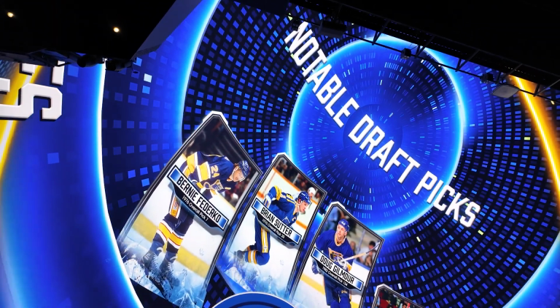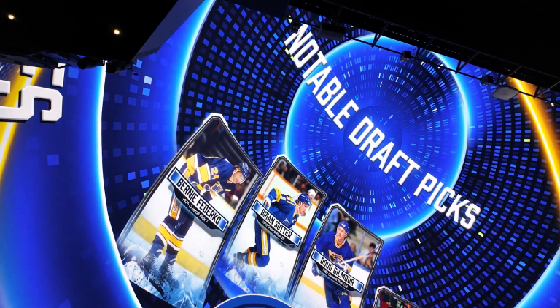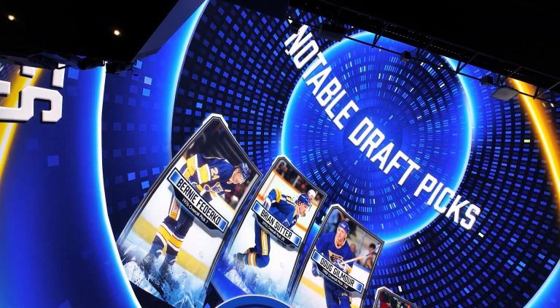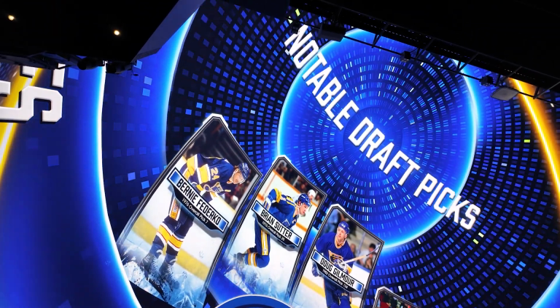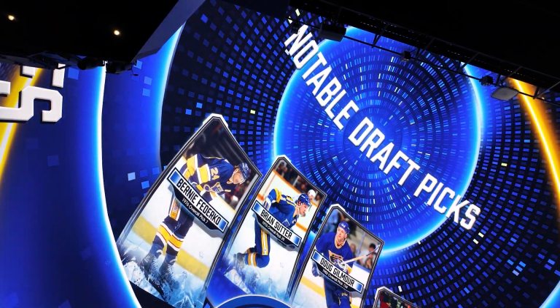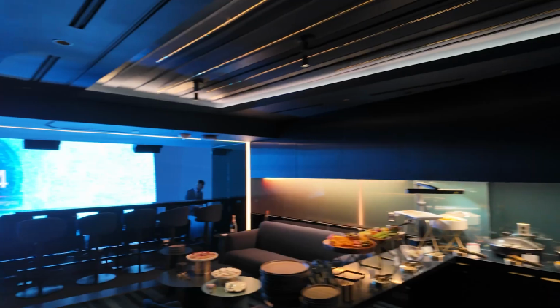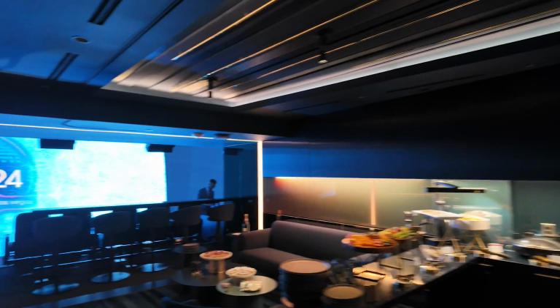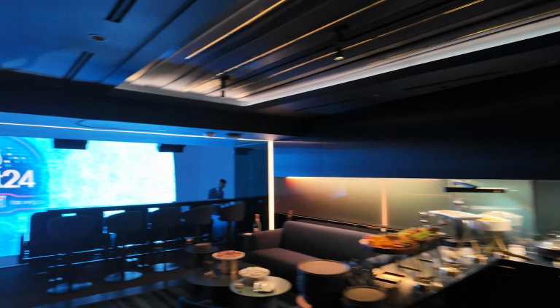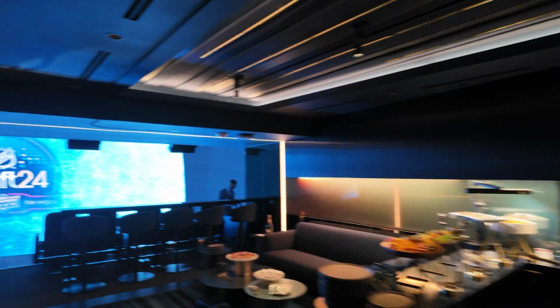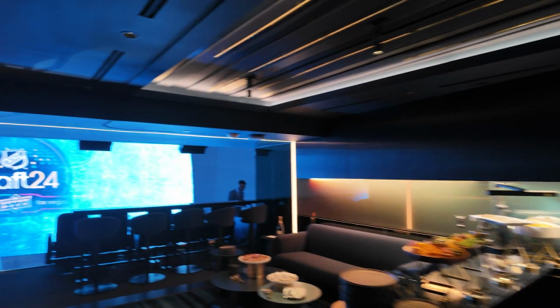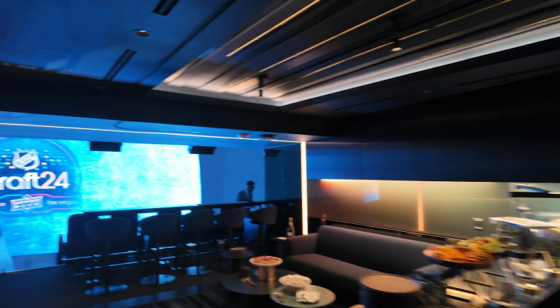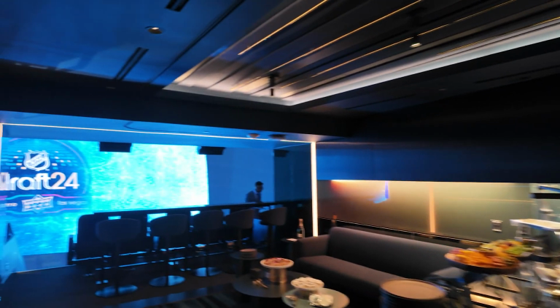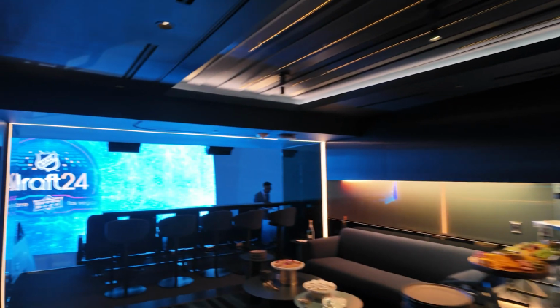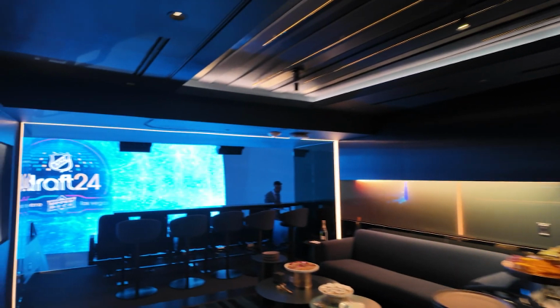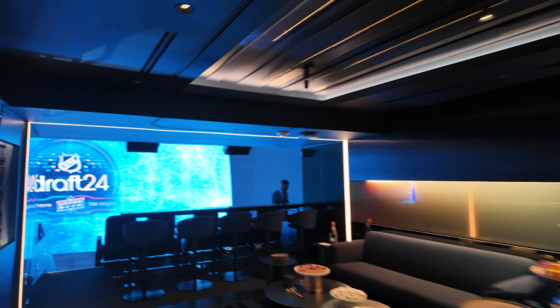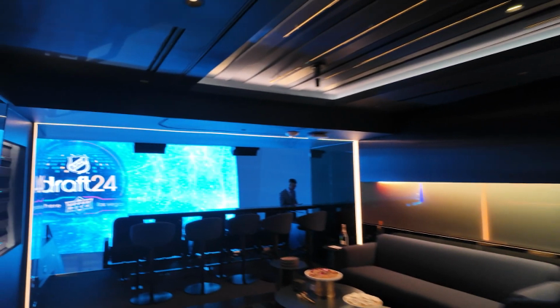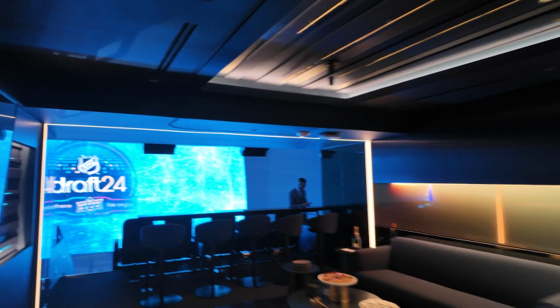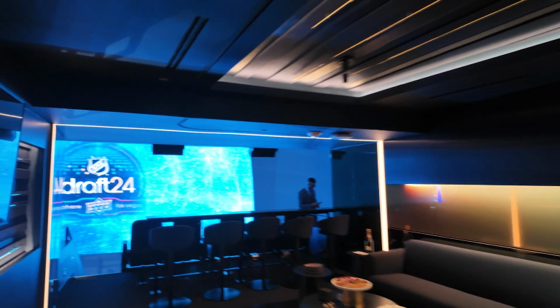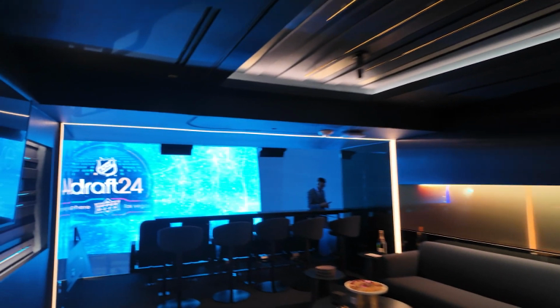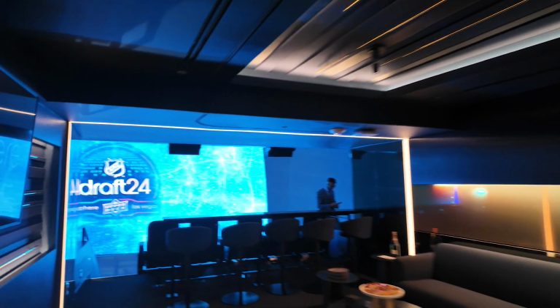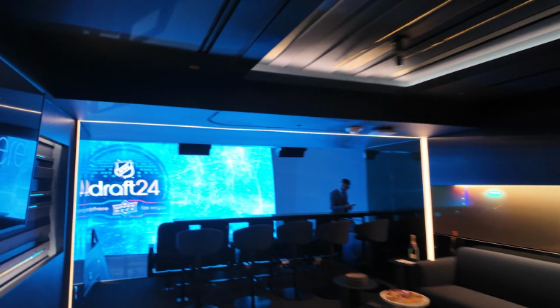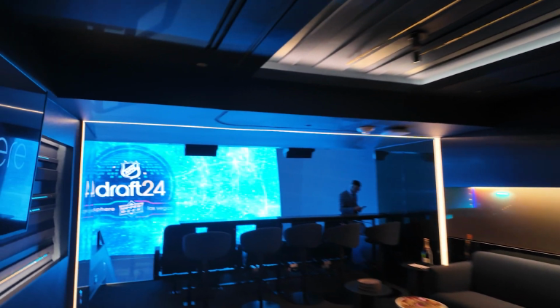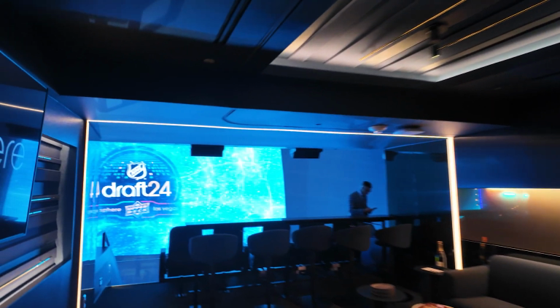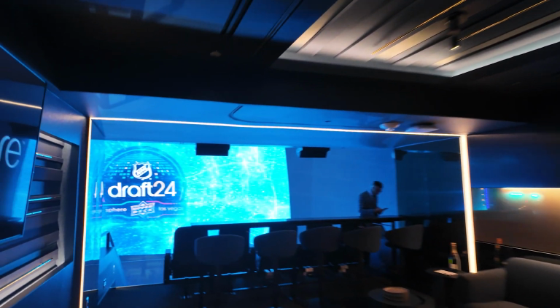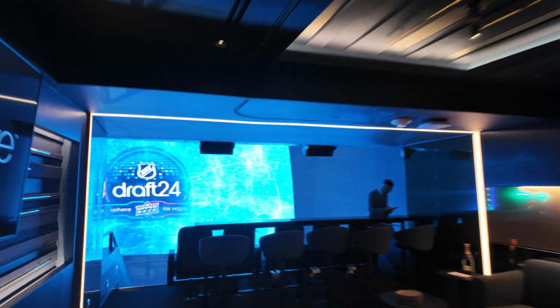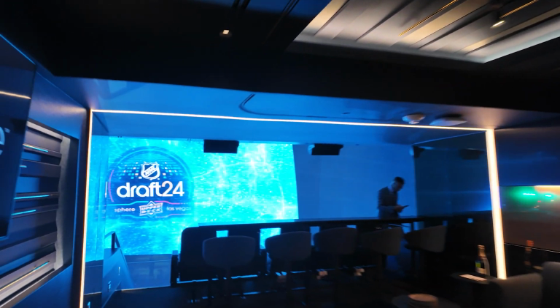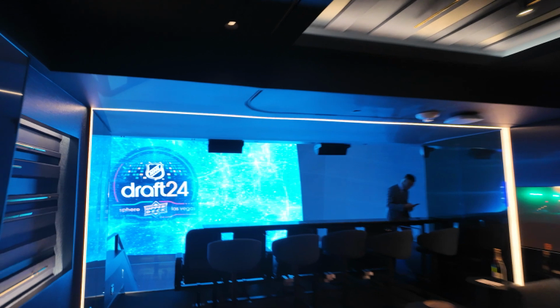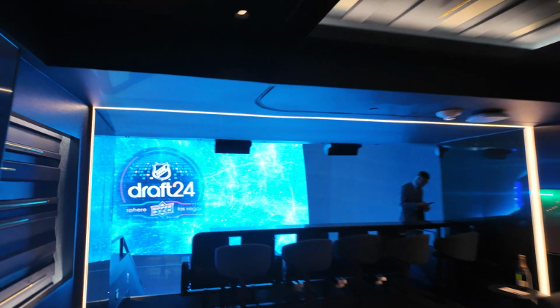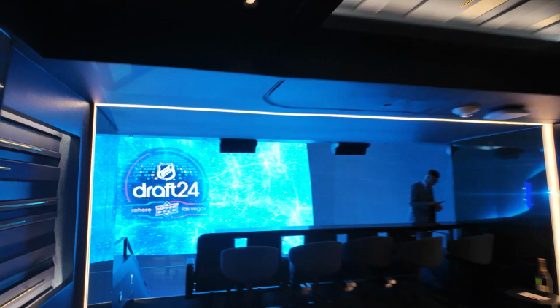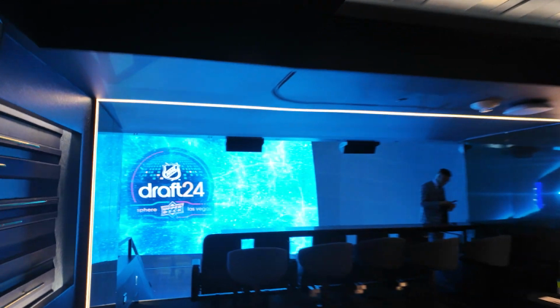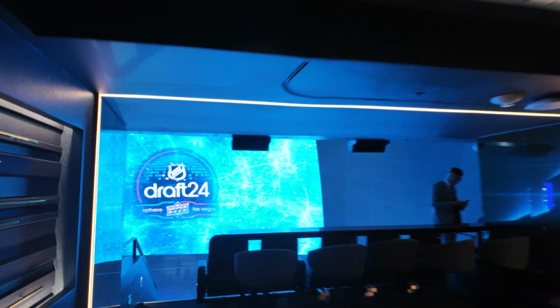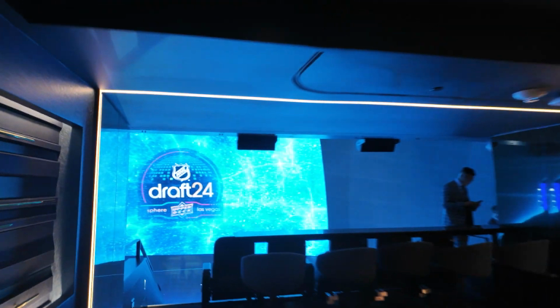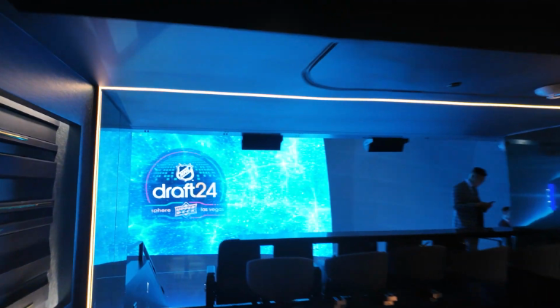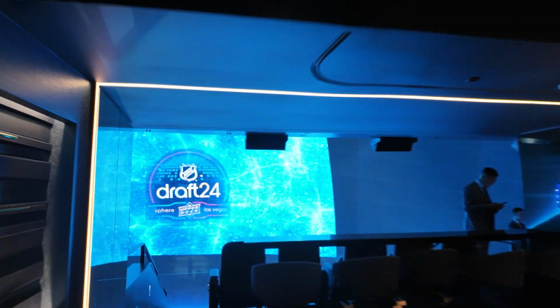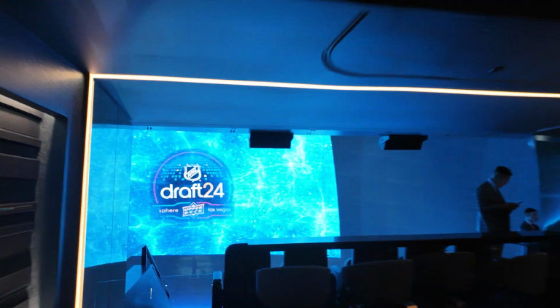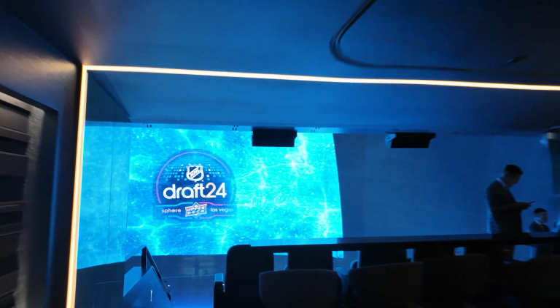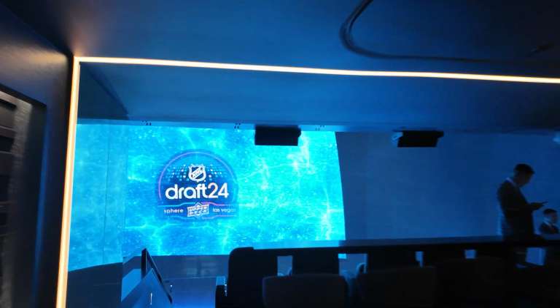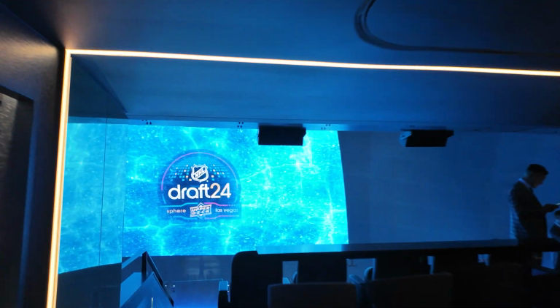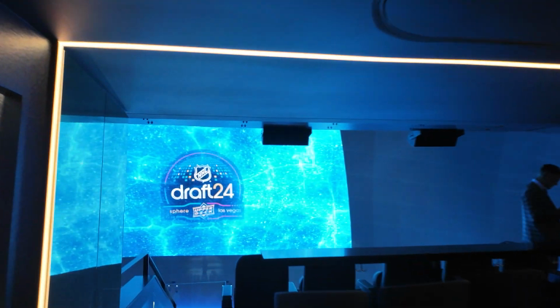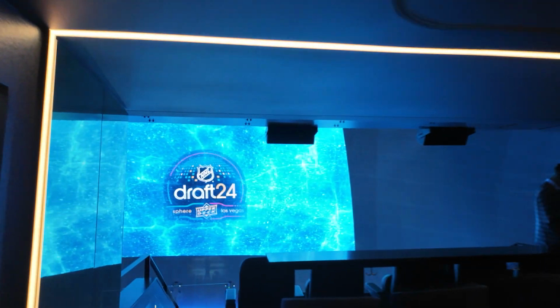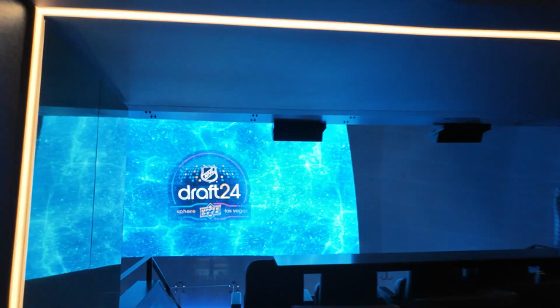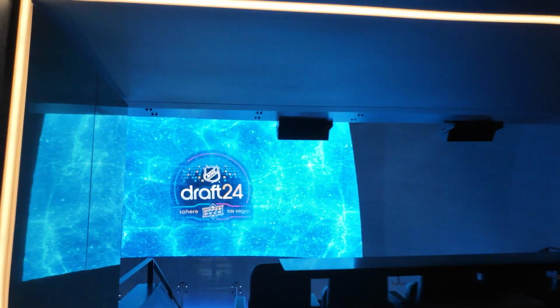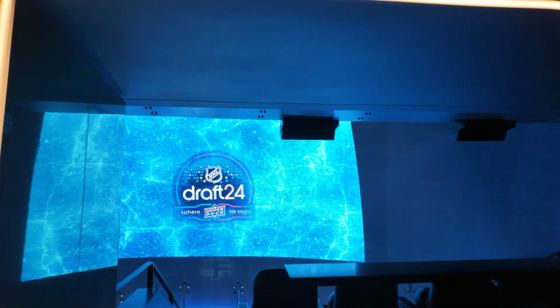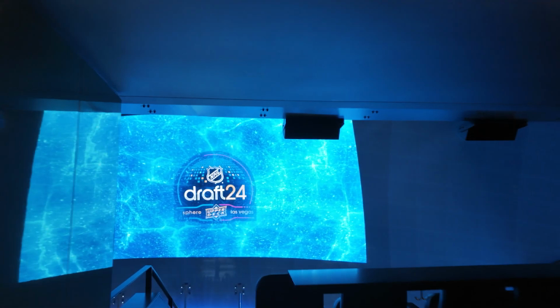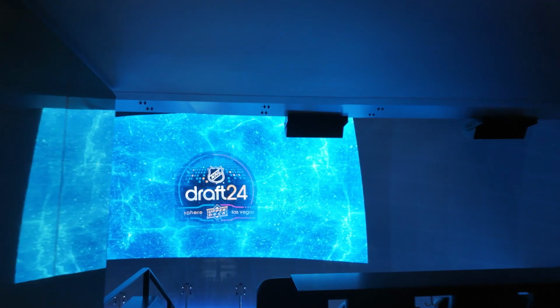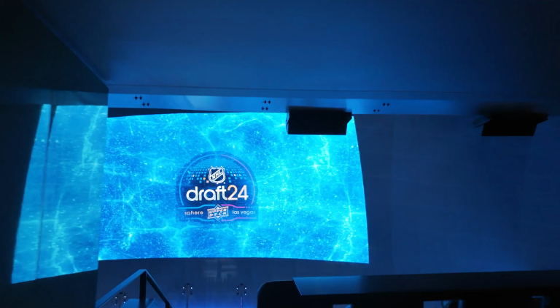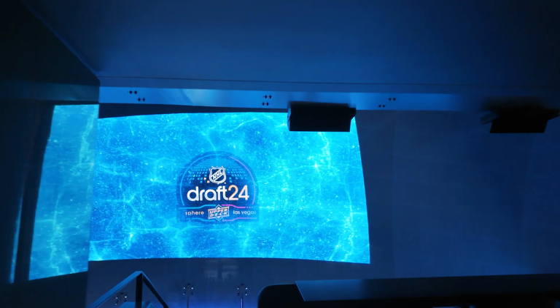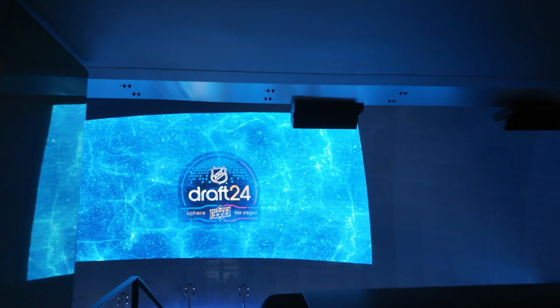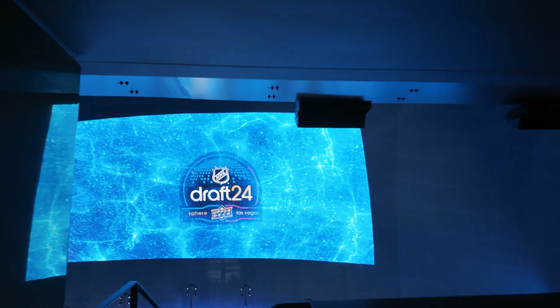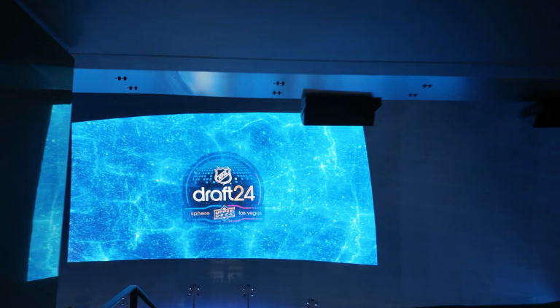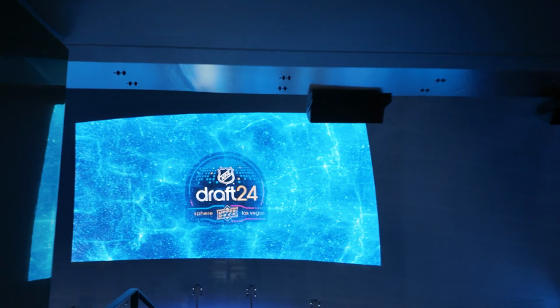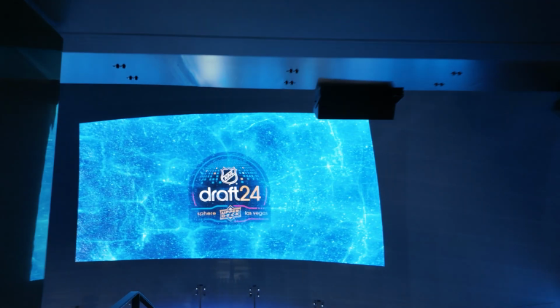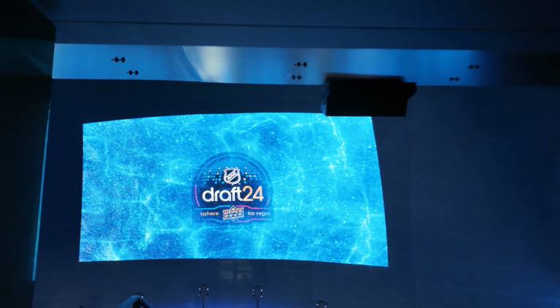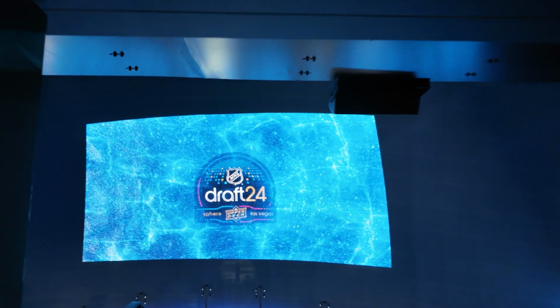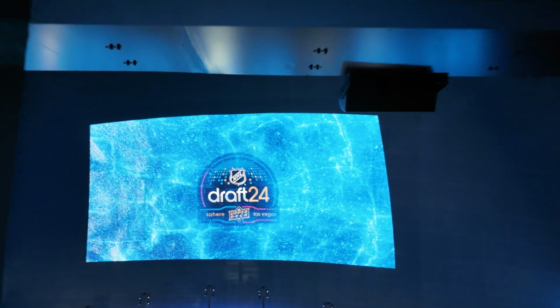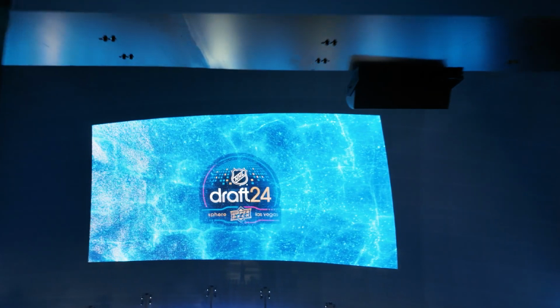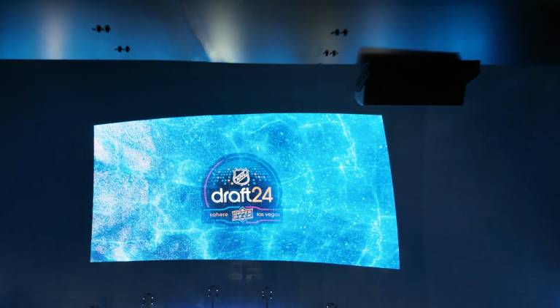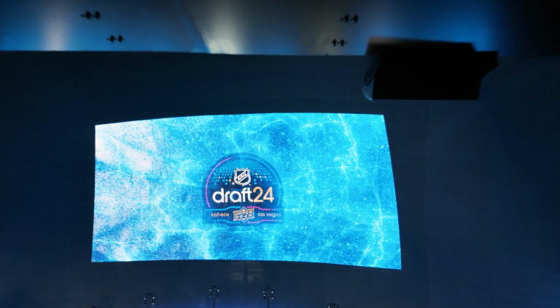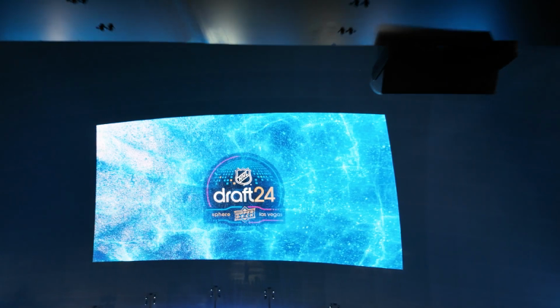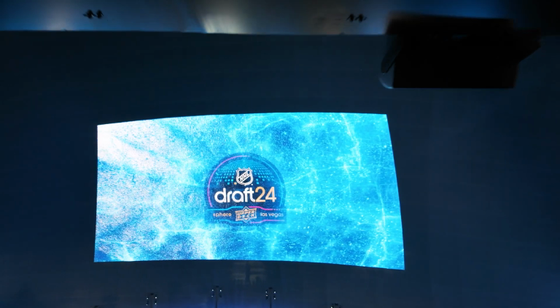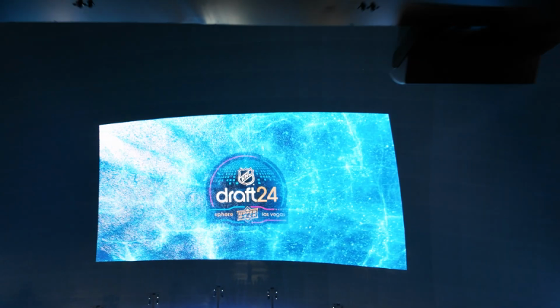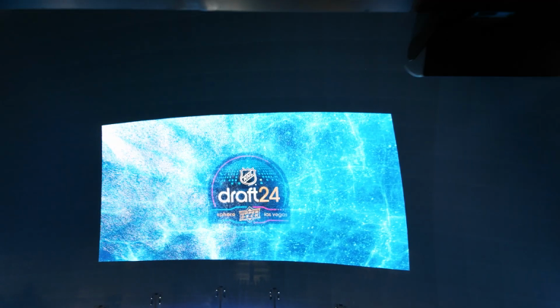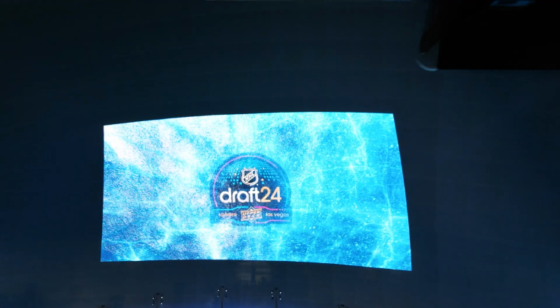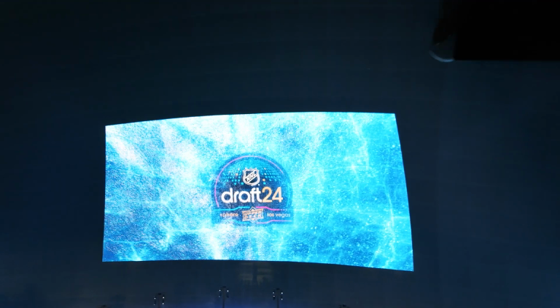The visuals were even better the higher up in the stands you were, but you have to brave some pretty steep stairs to get all the way to the top of the 400 sections.